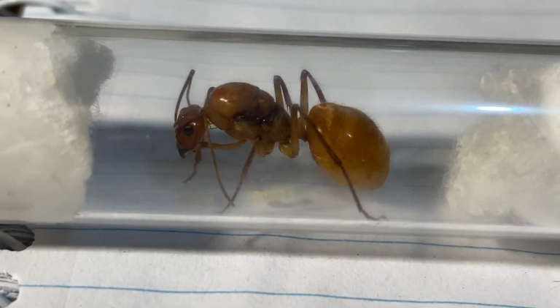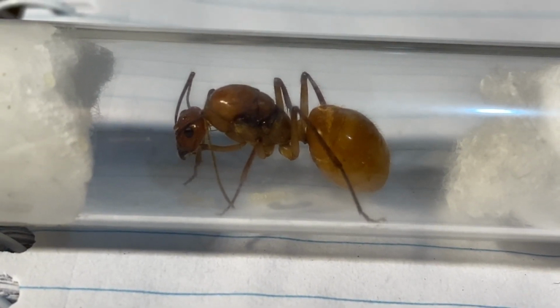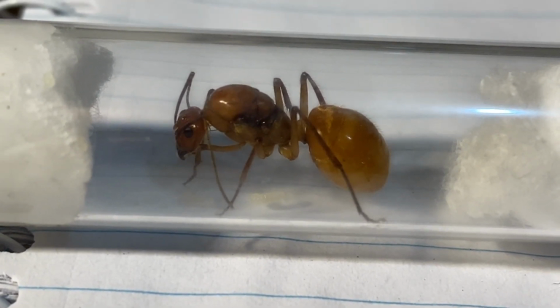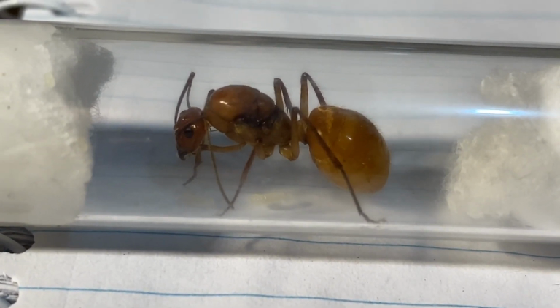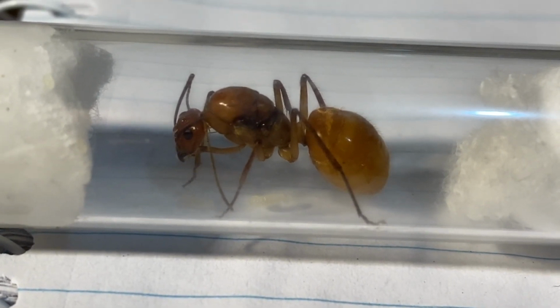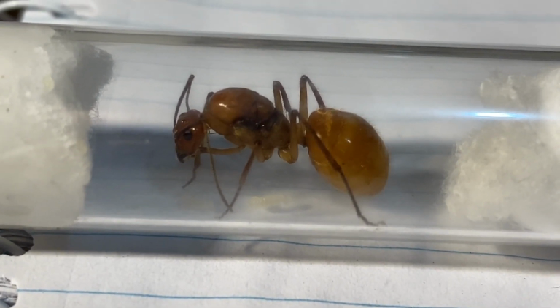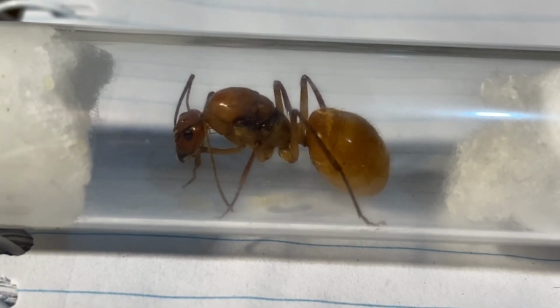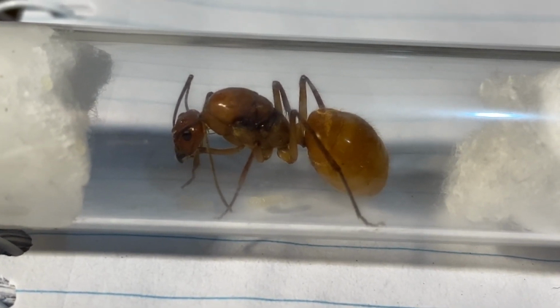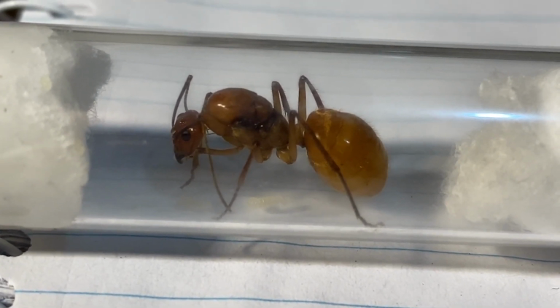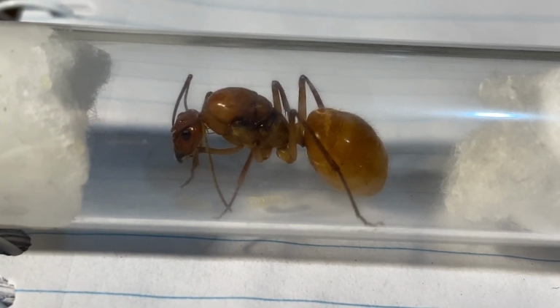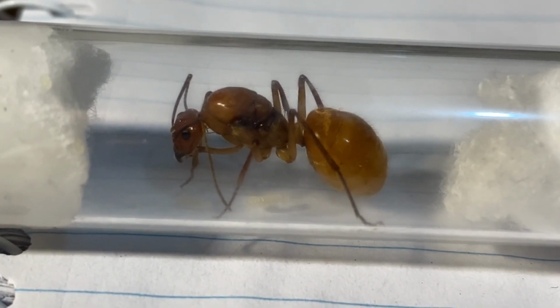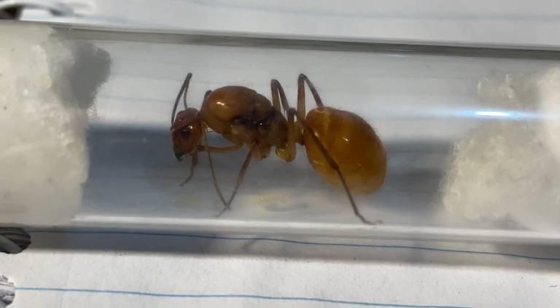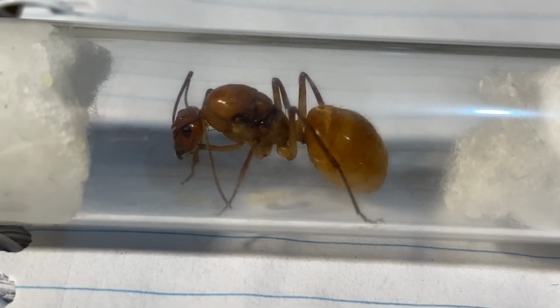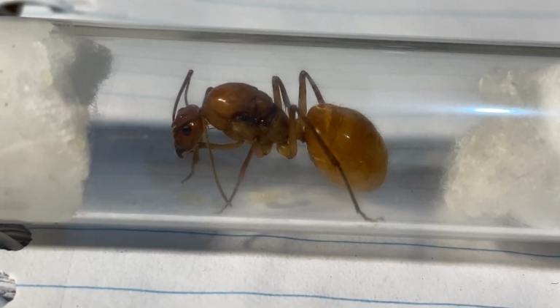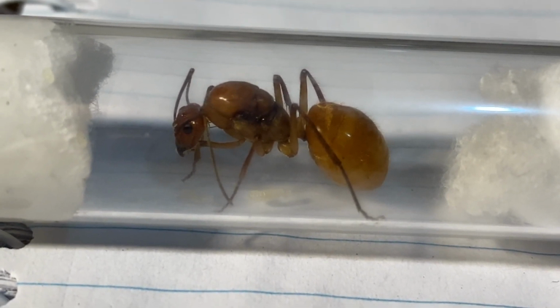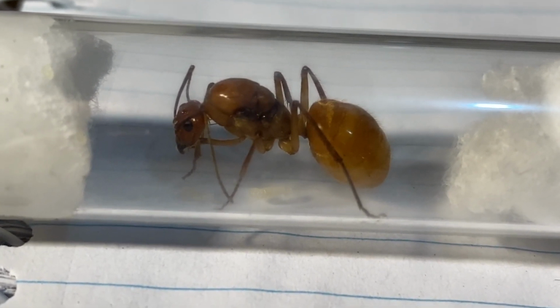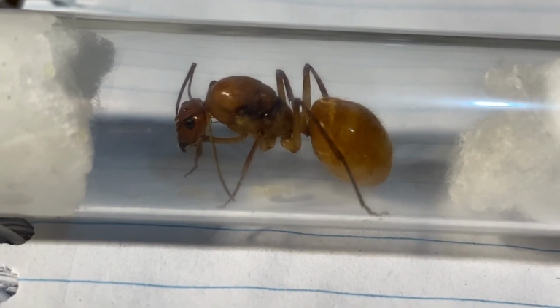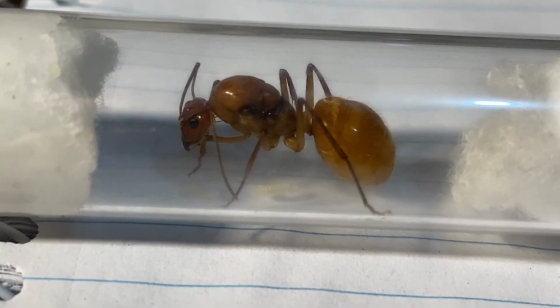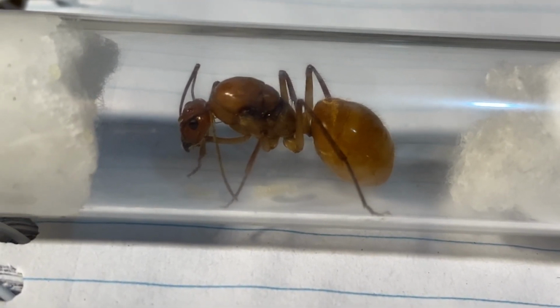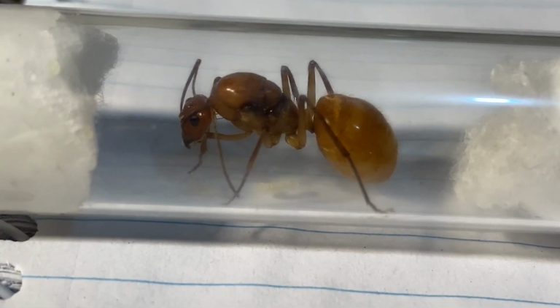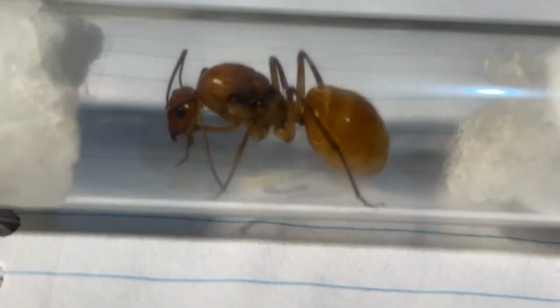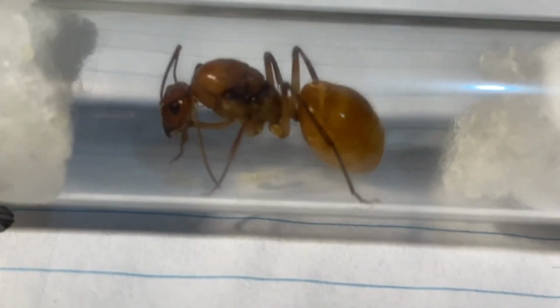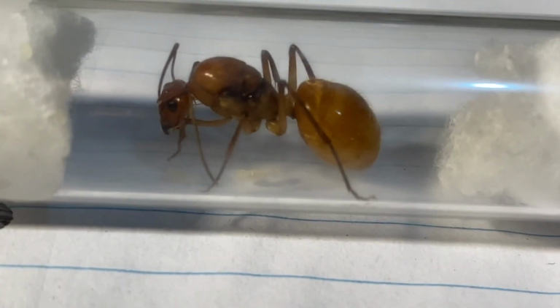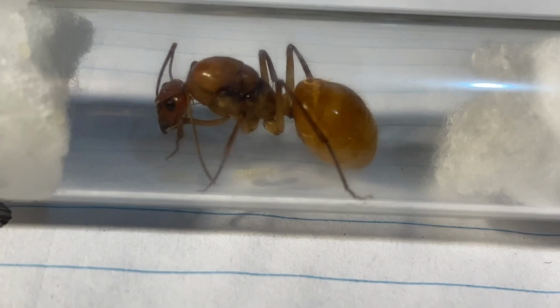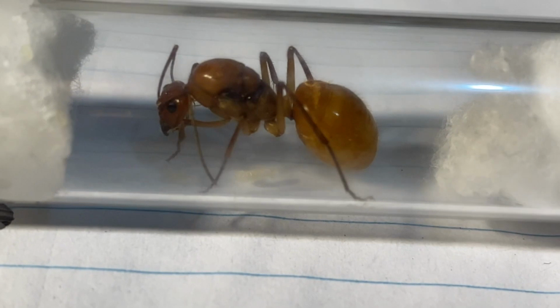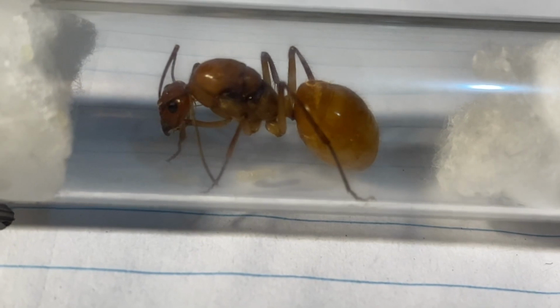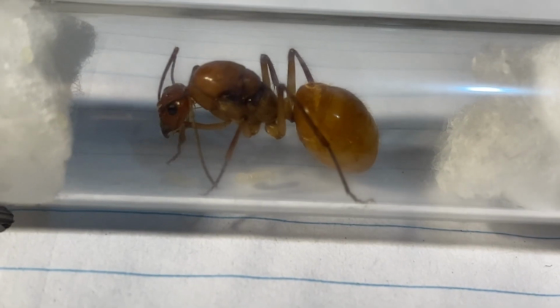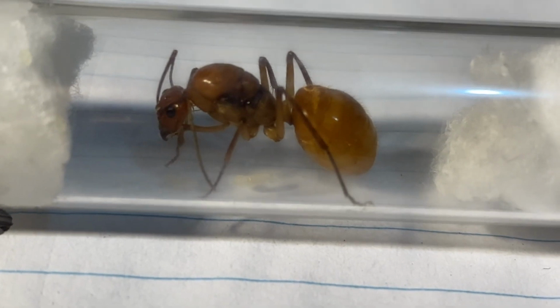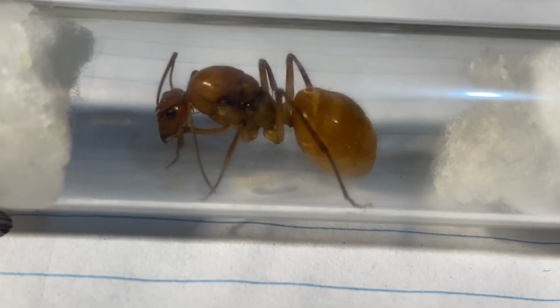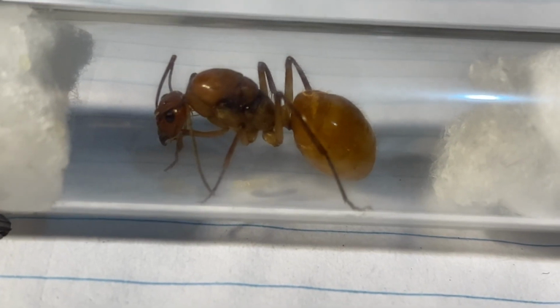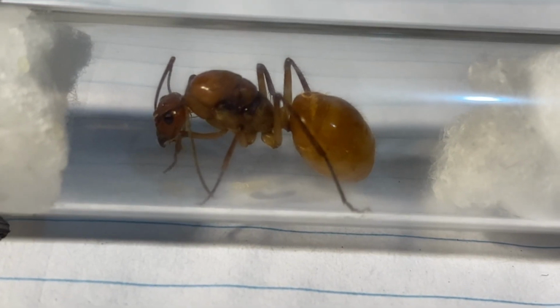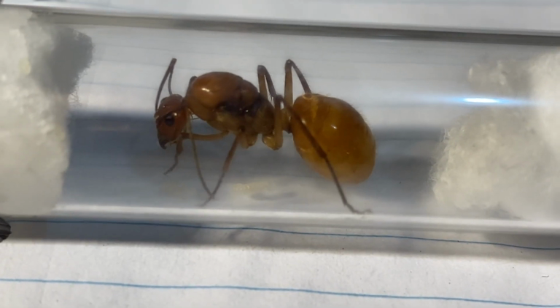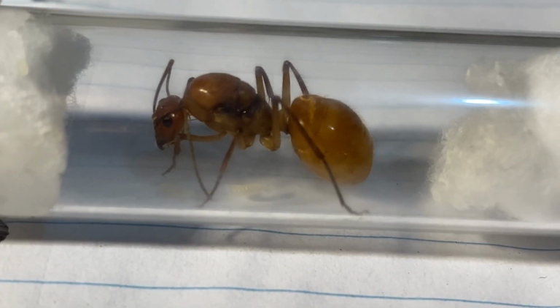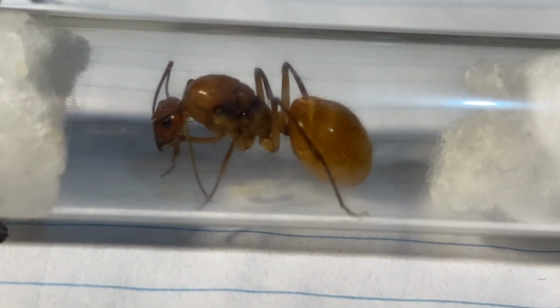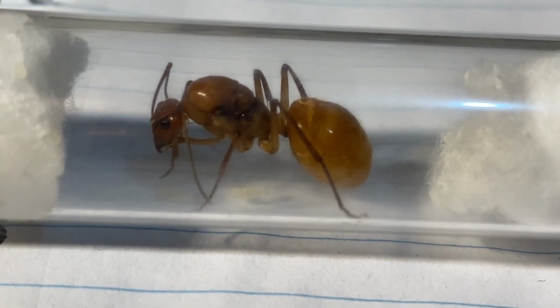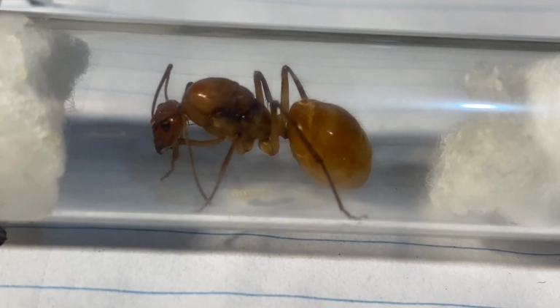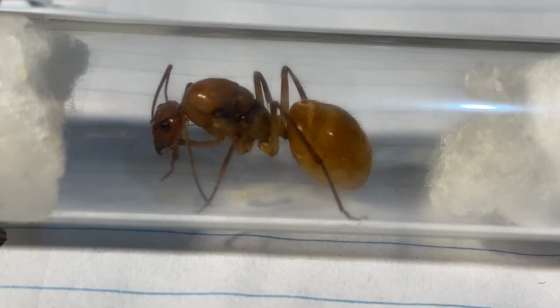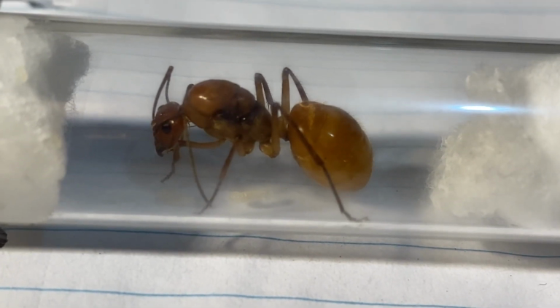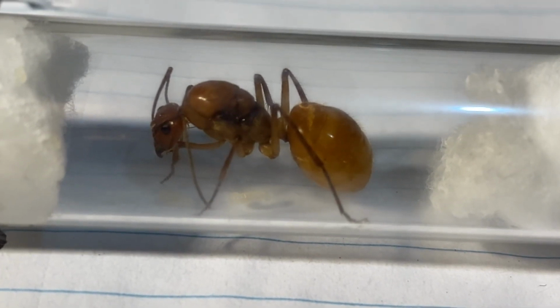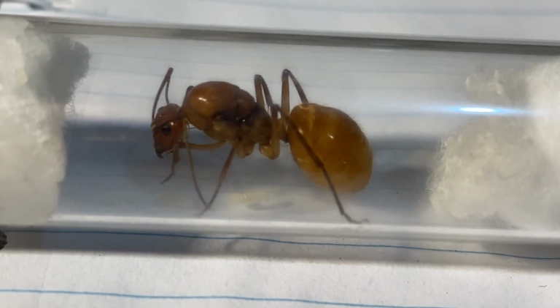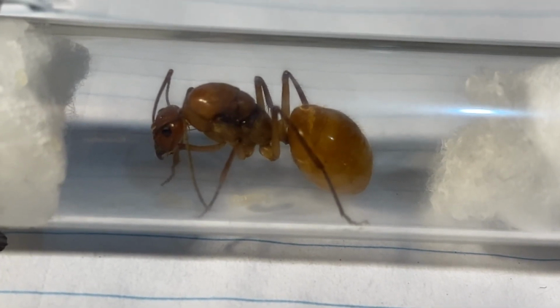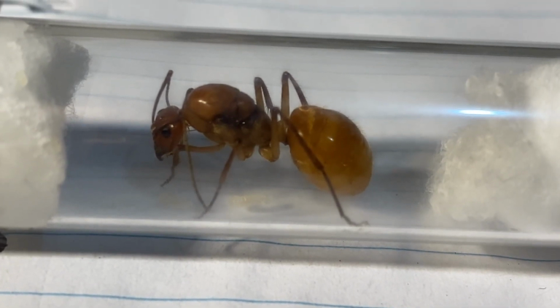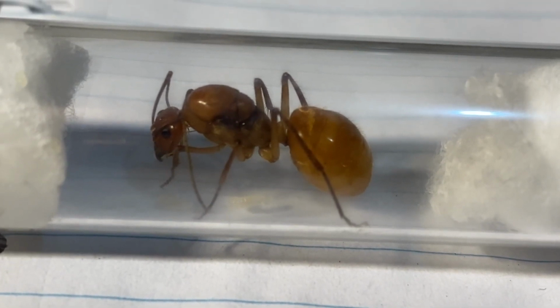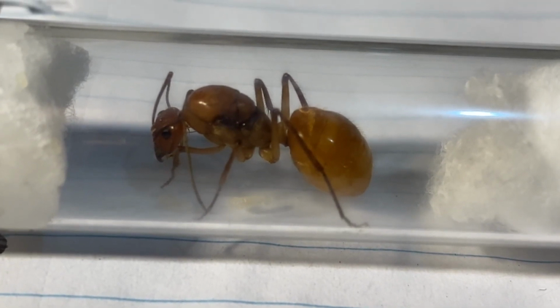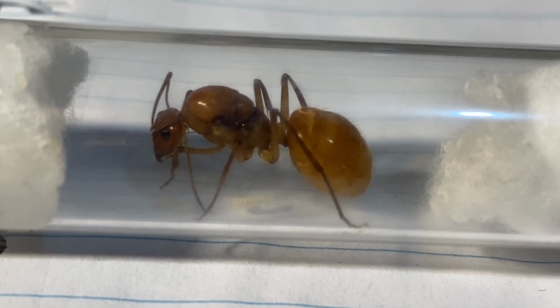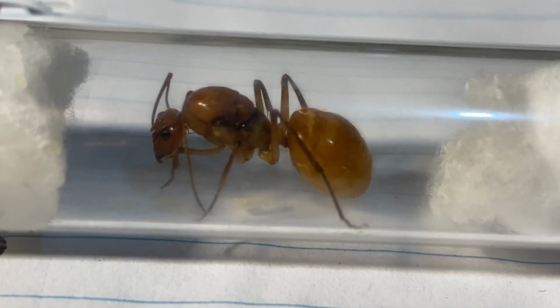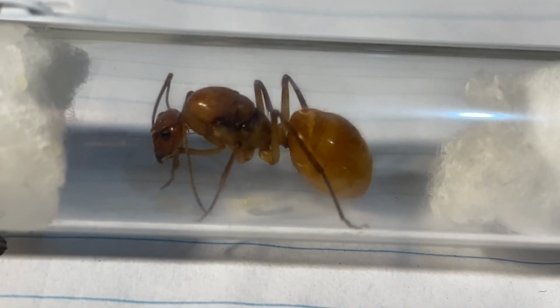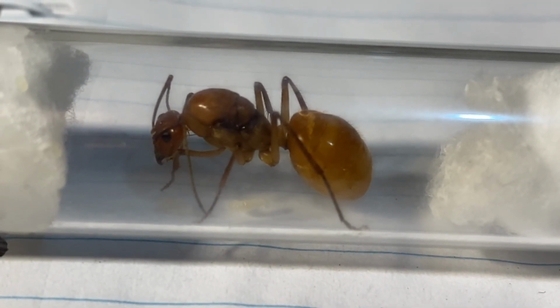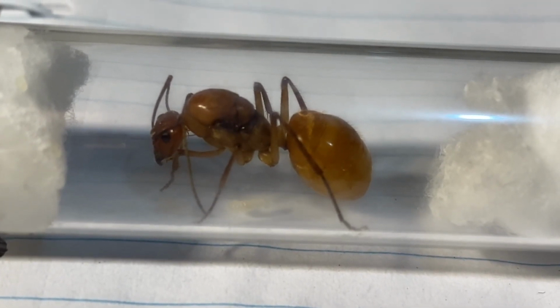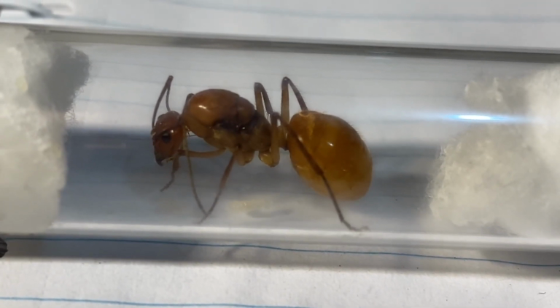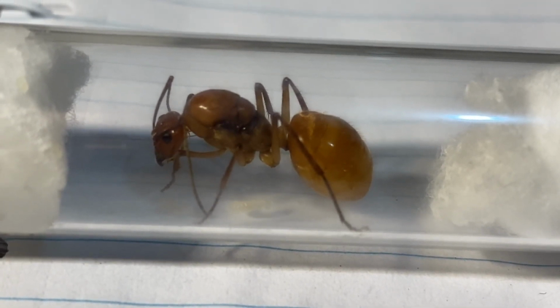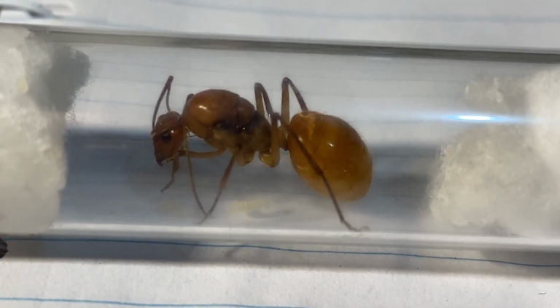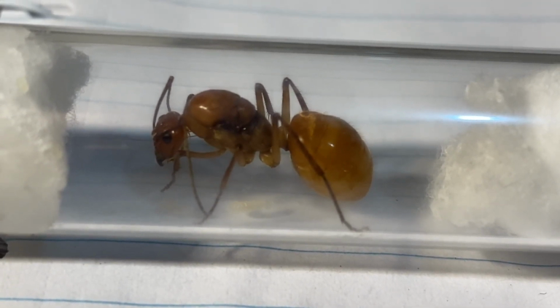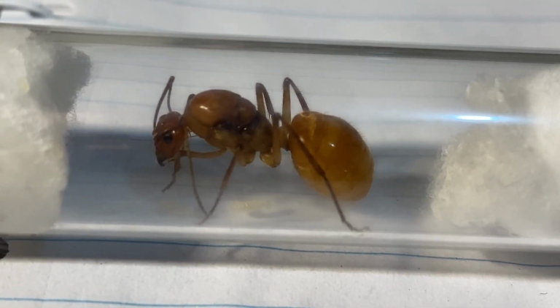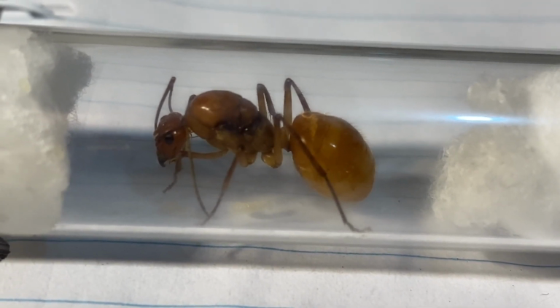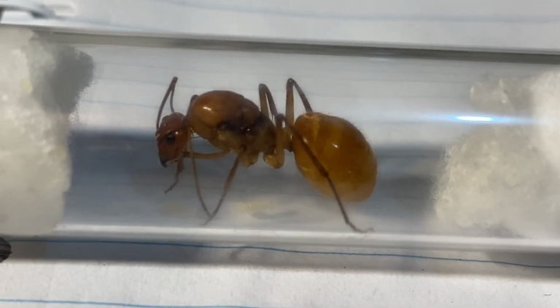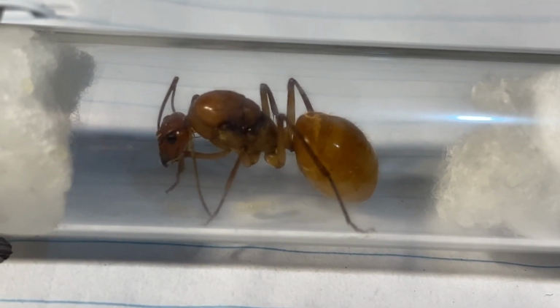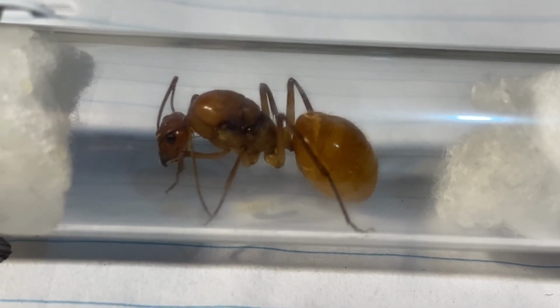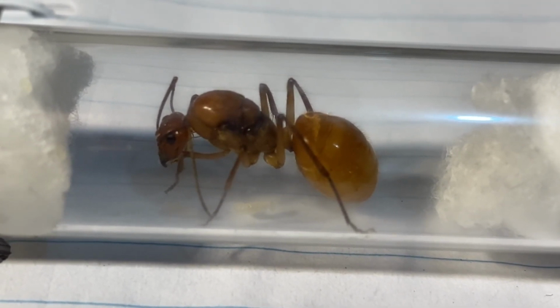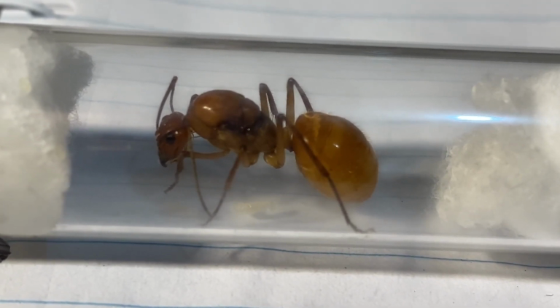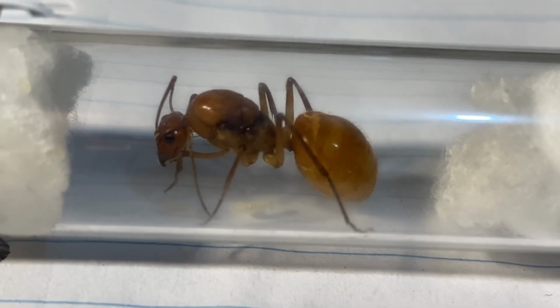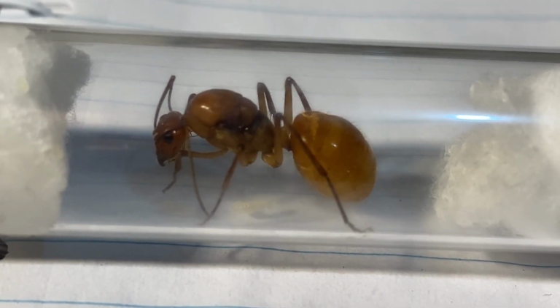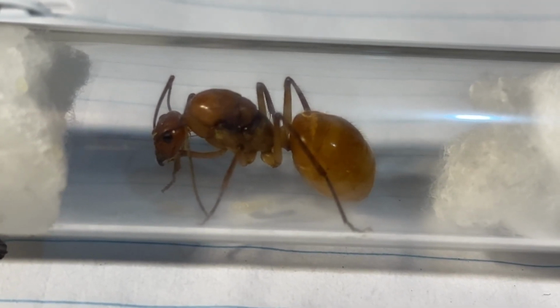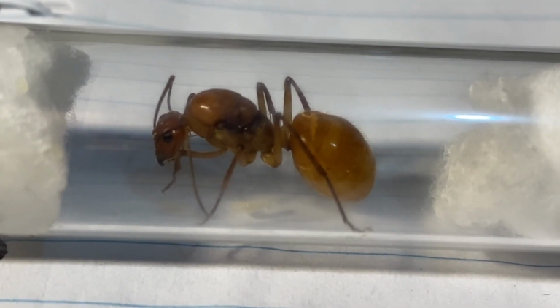What do you guys think of this species? It's a beautiful looking ant with beautiful colours as well. Let's have a look at the size comparison with some other species.